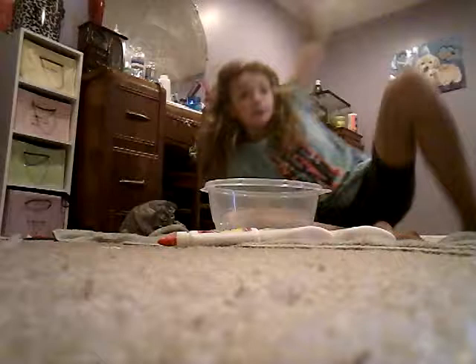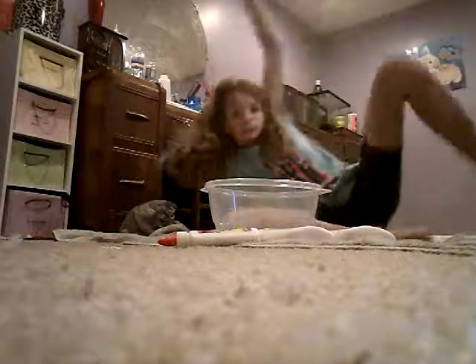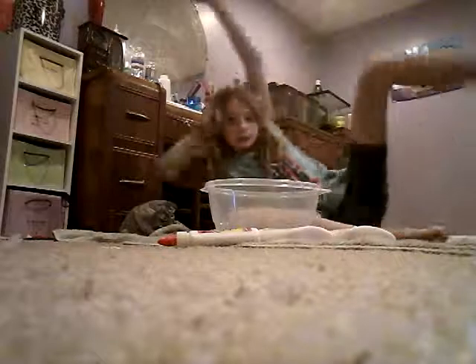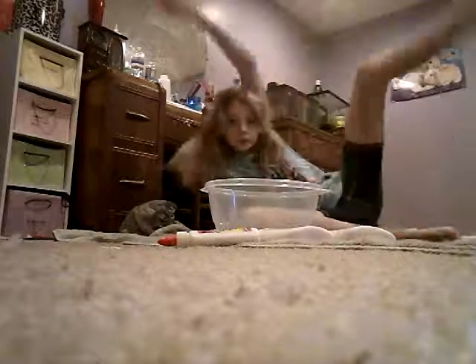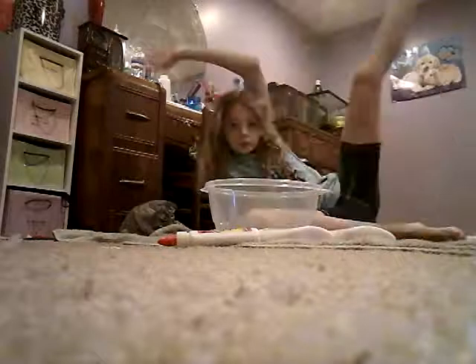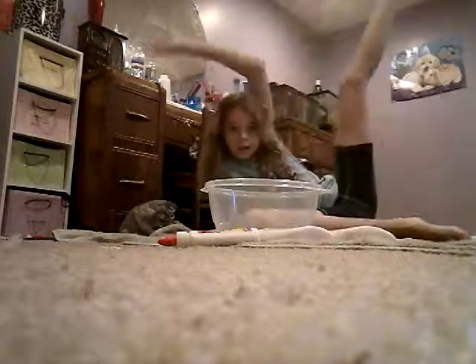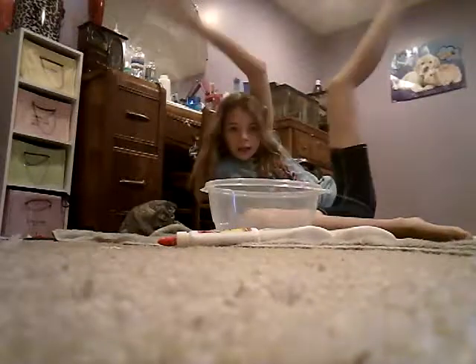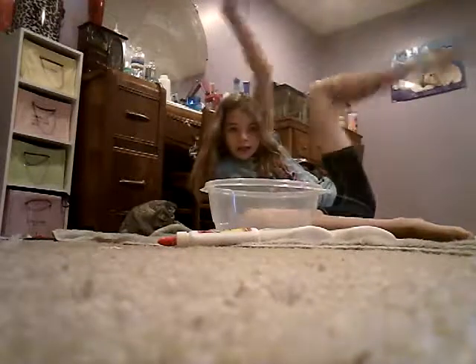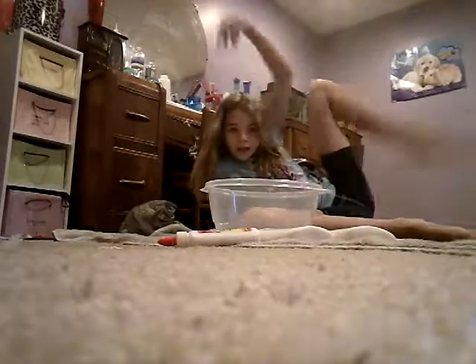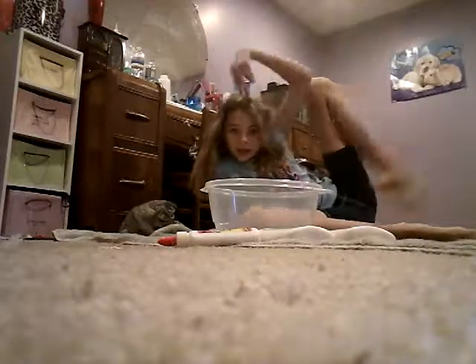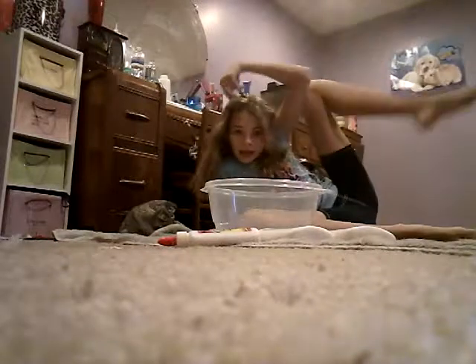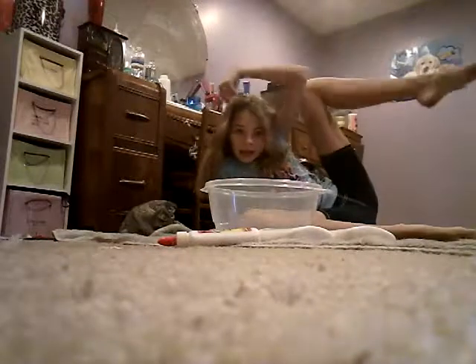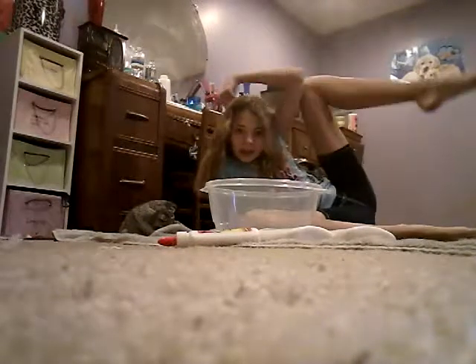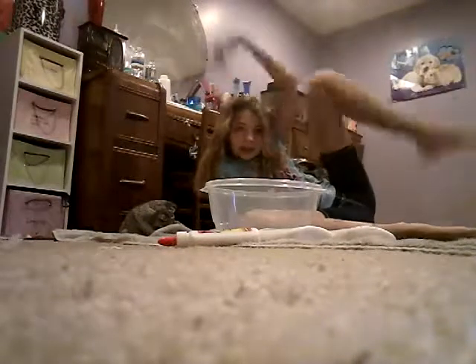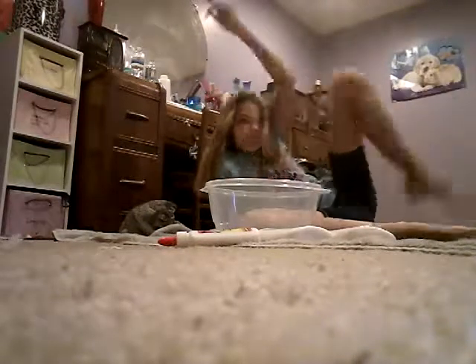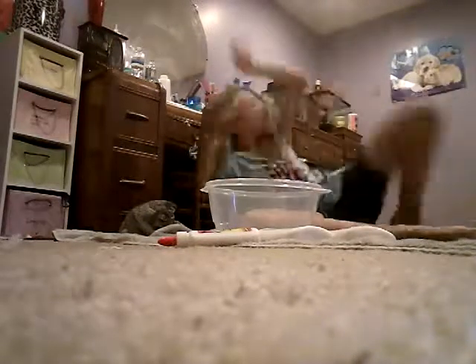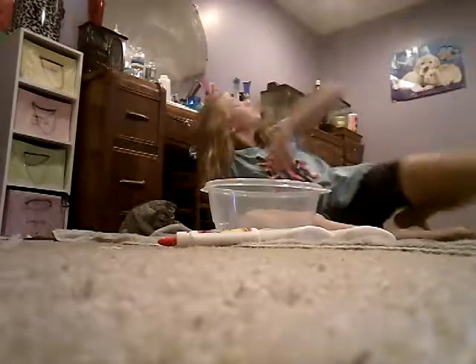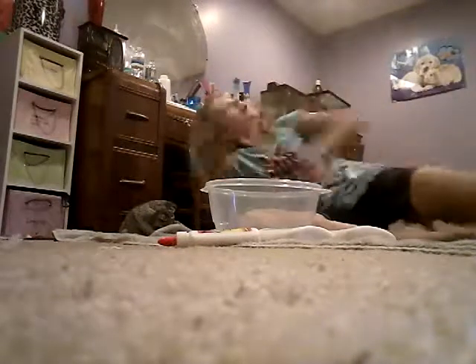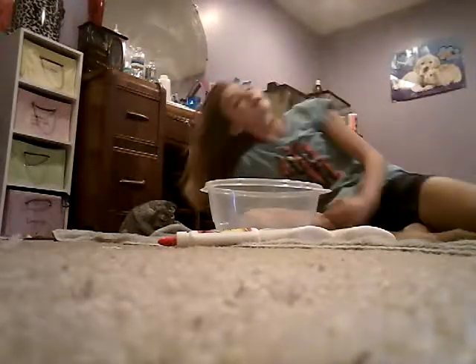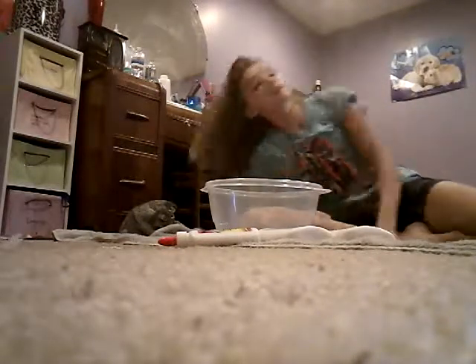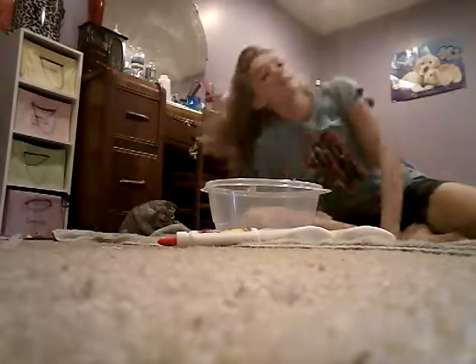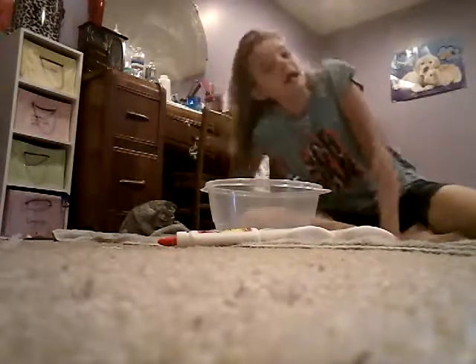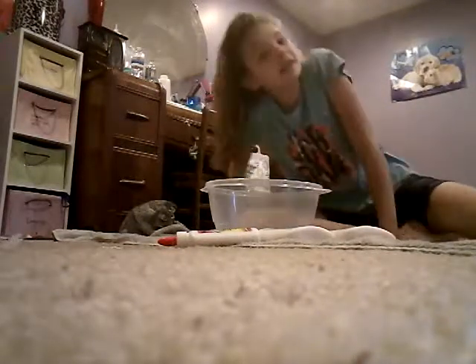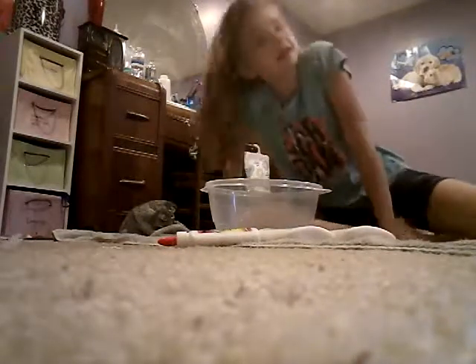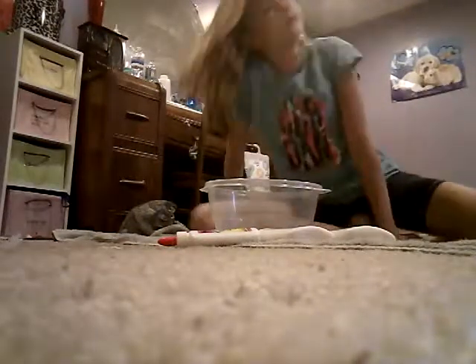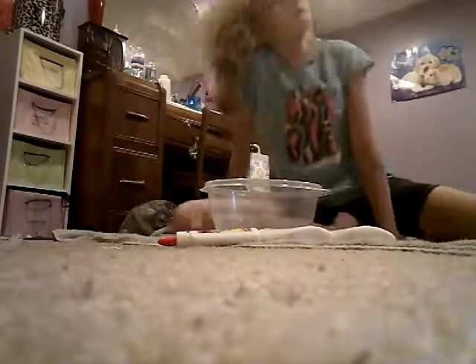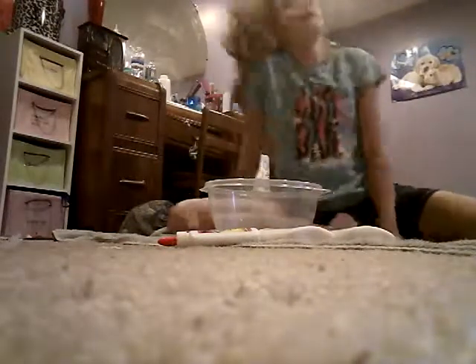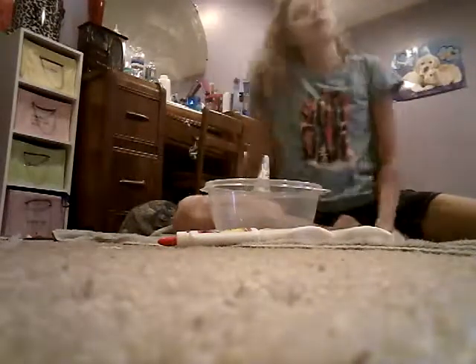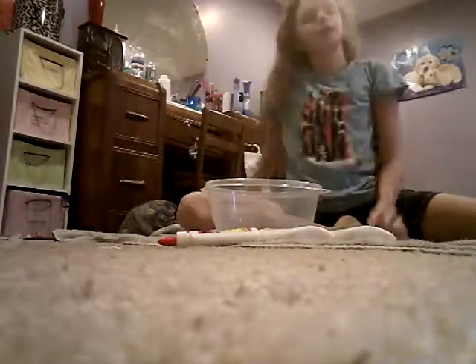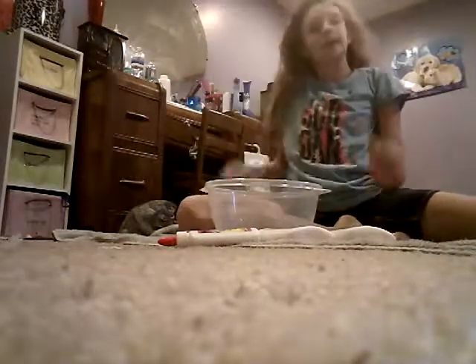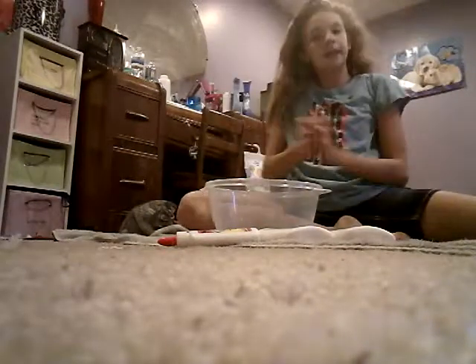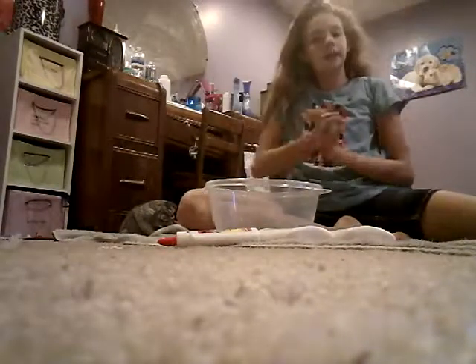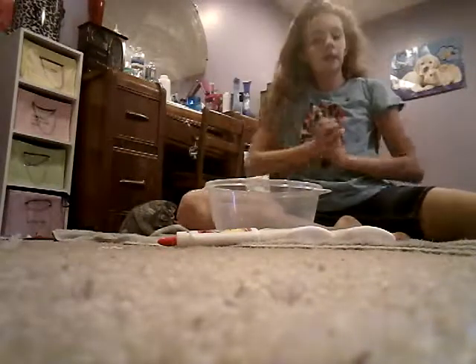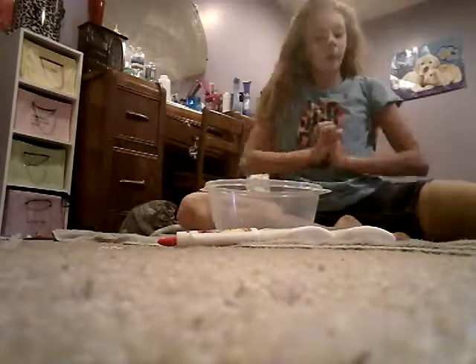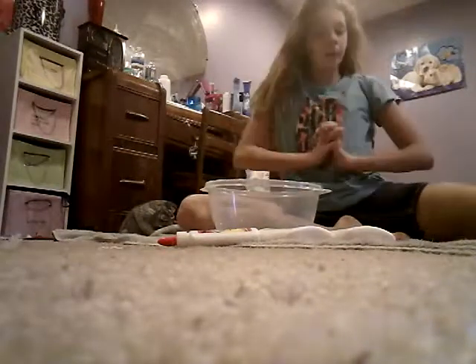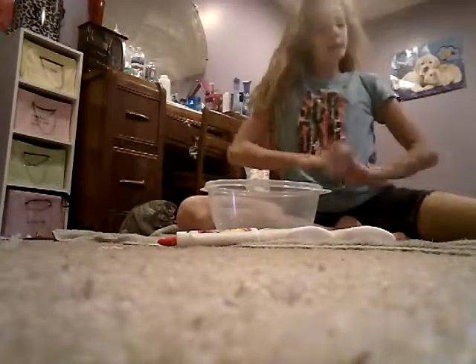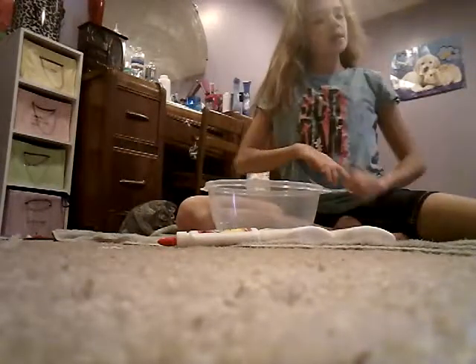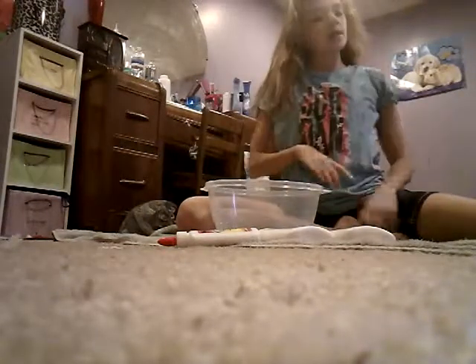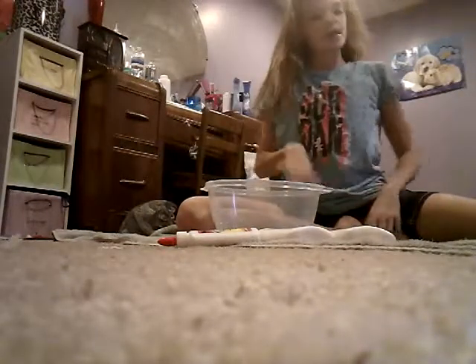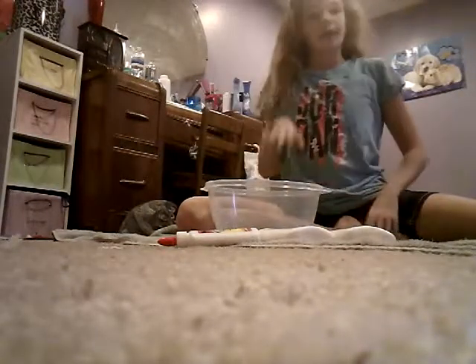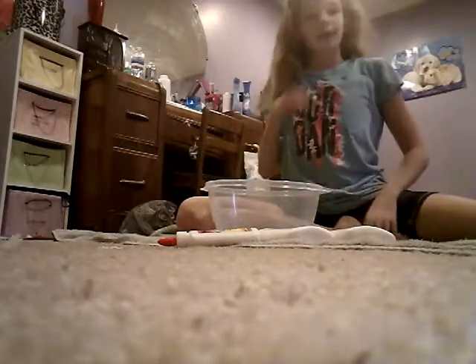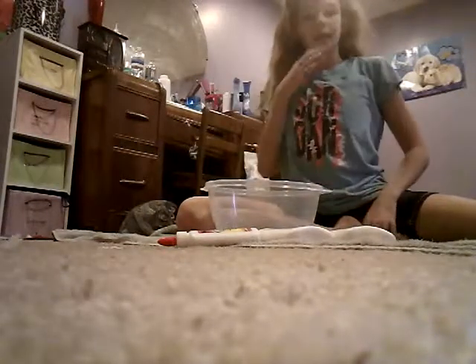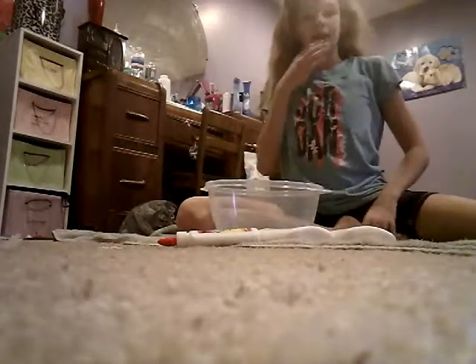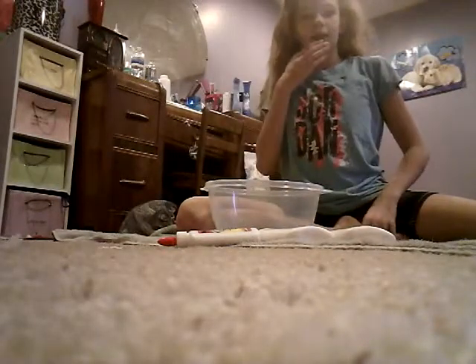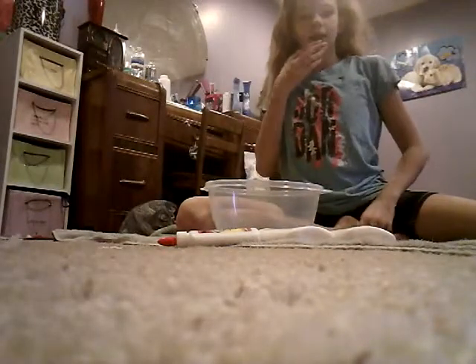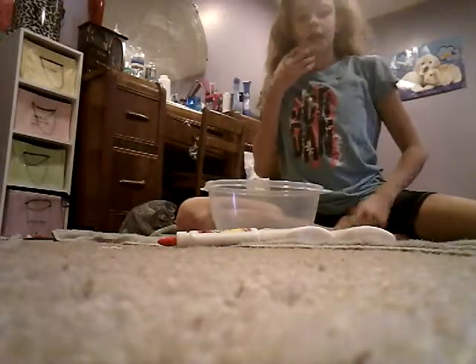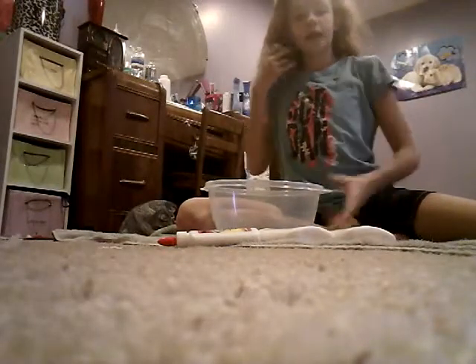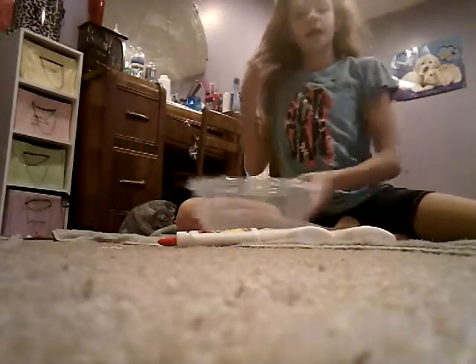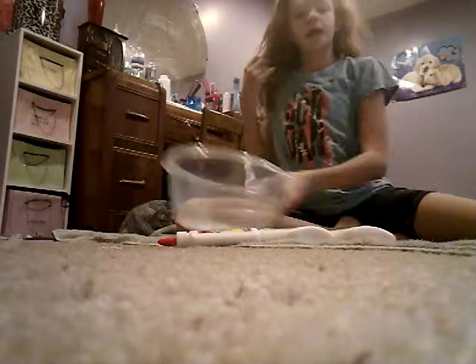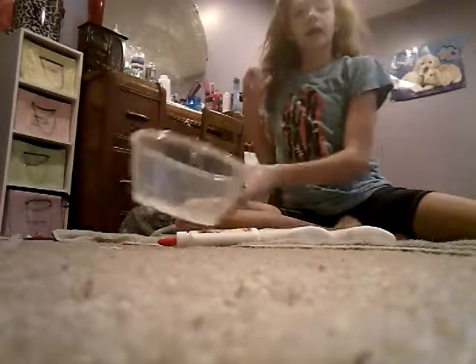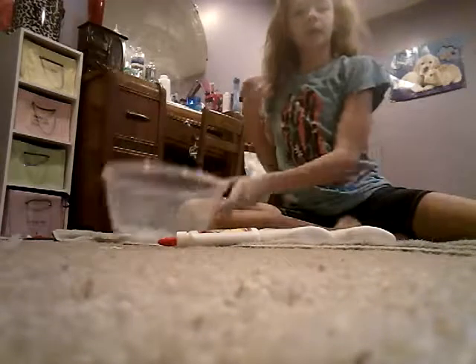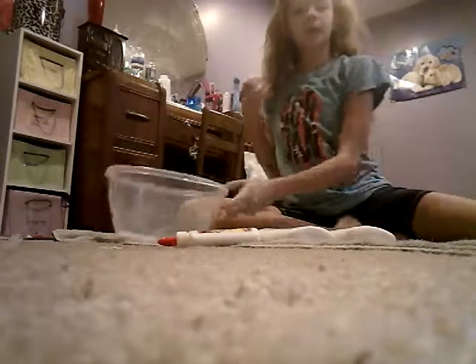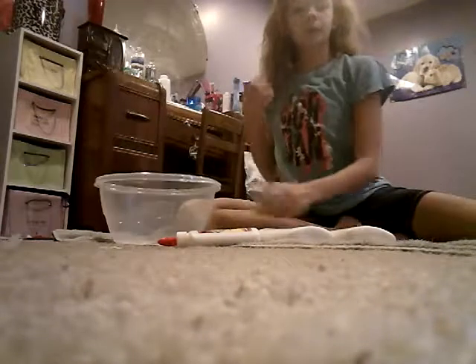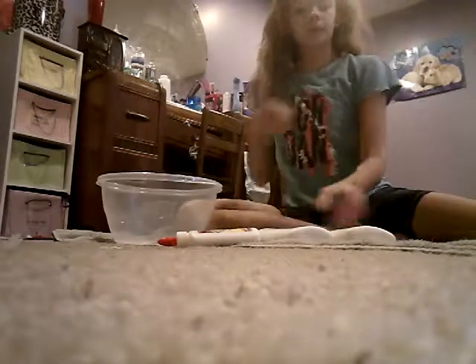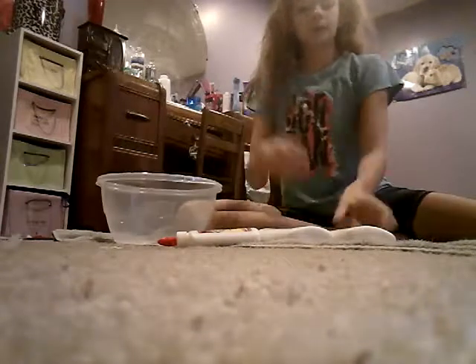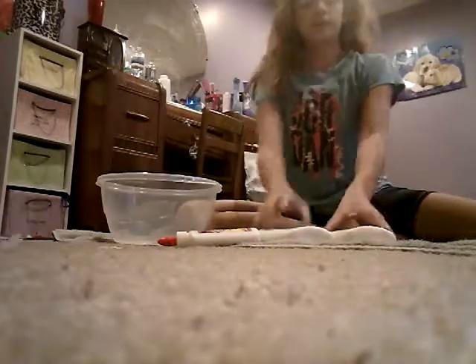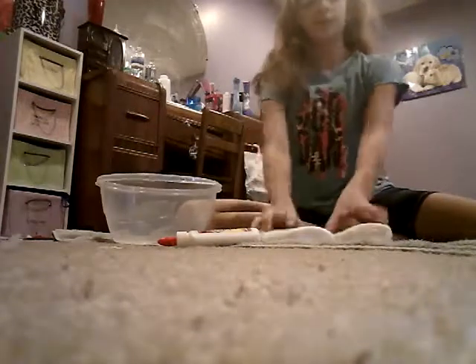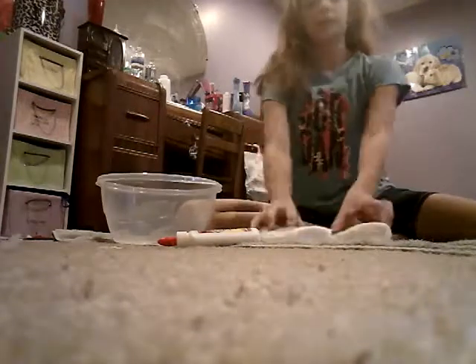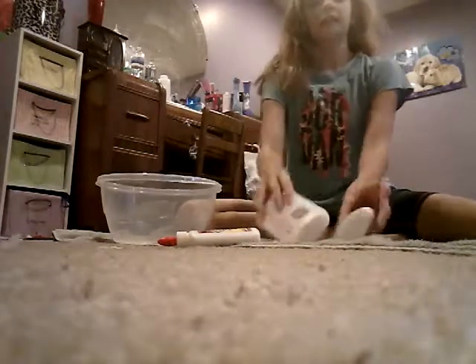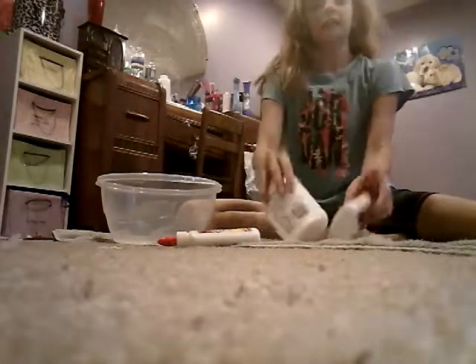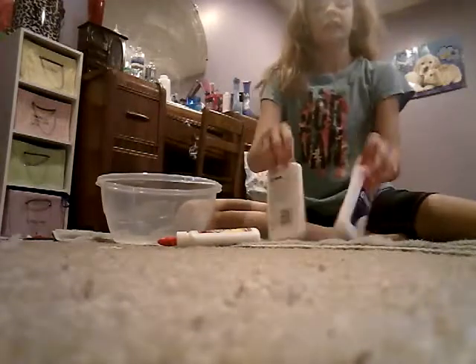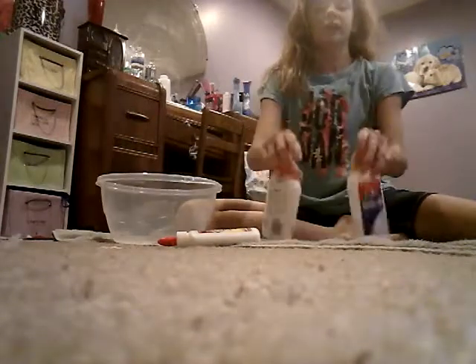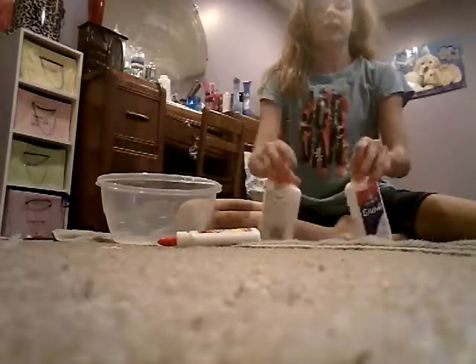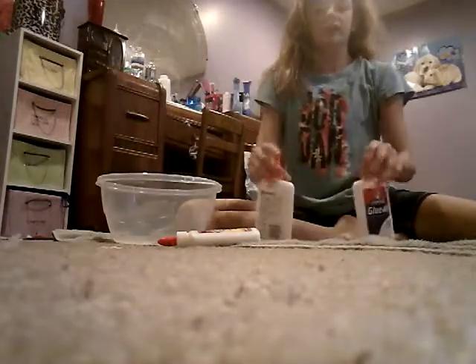Hello guys, welcome back to my channel and today I will be making slime.